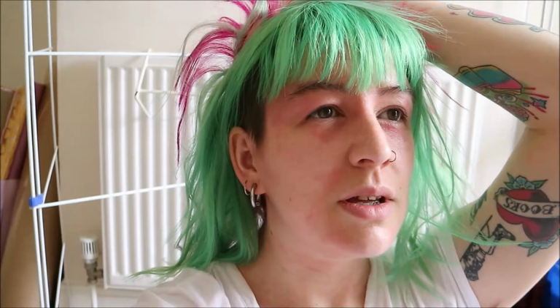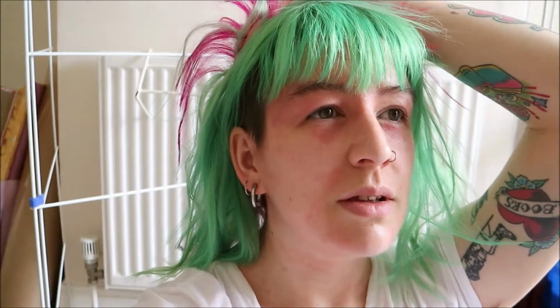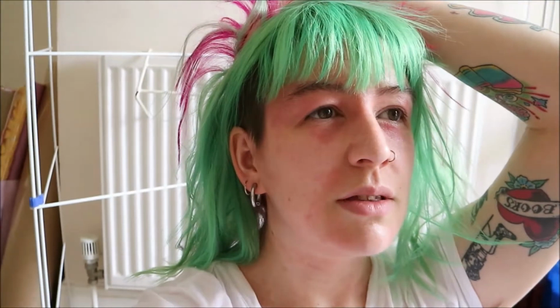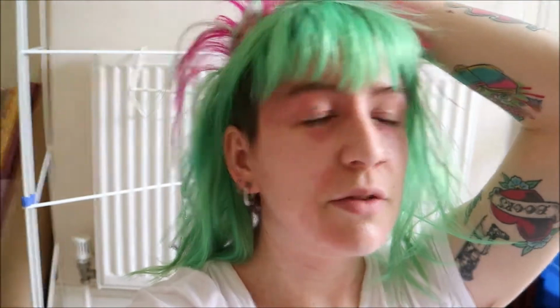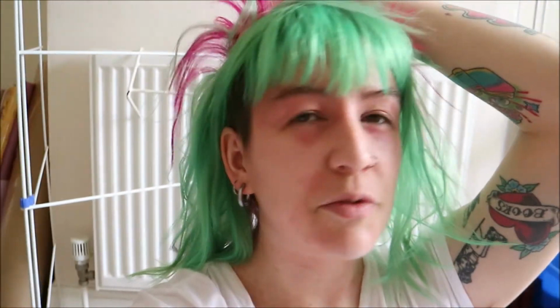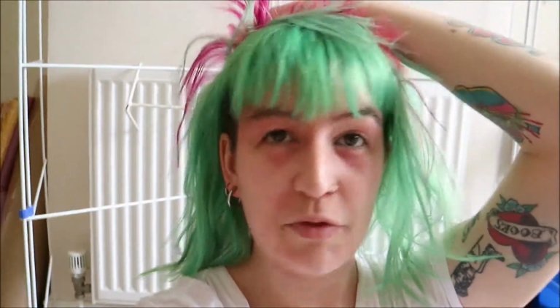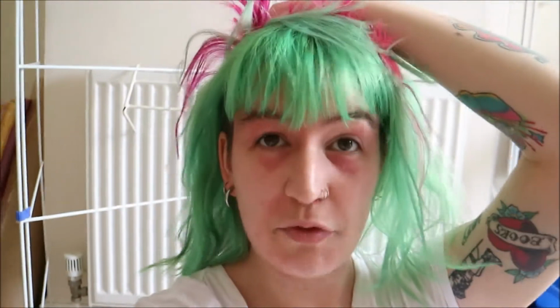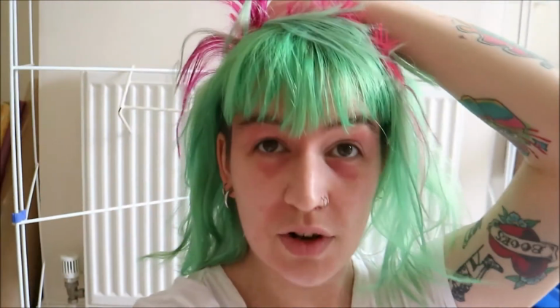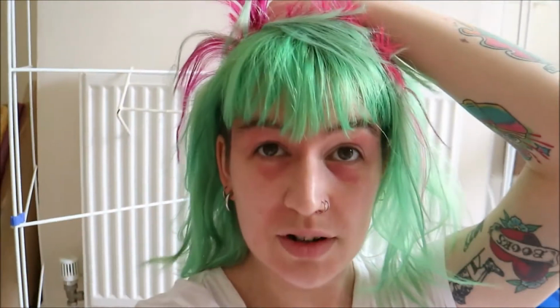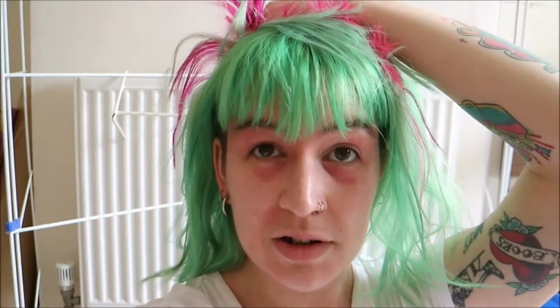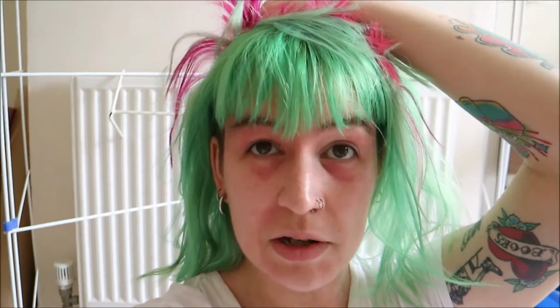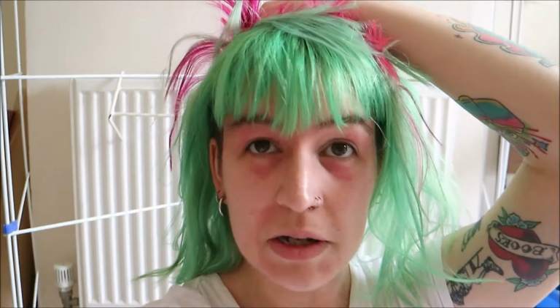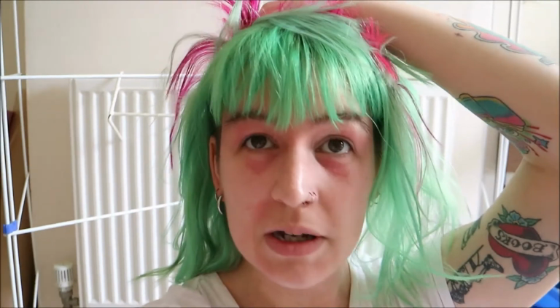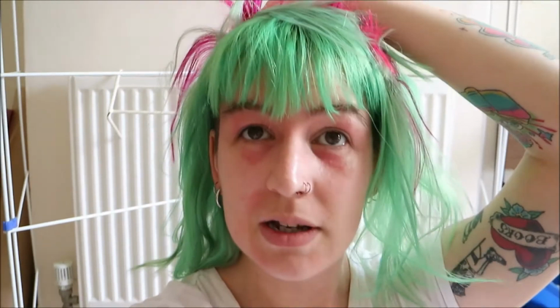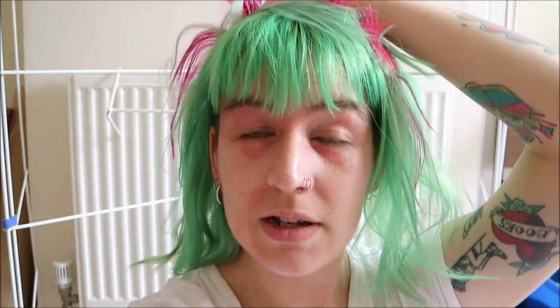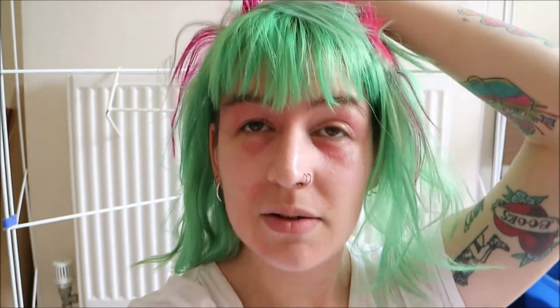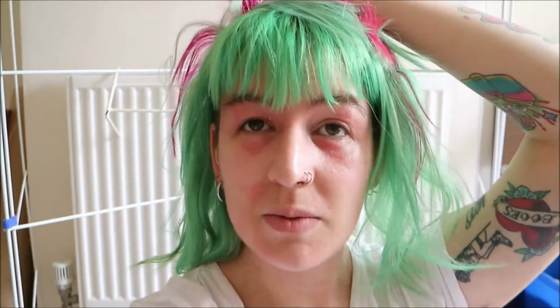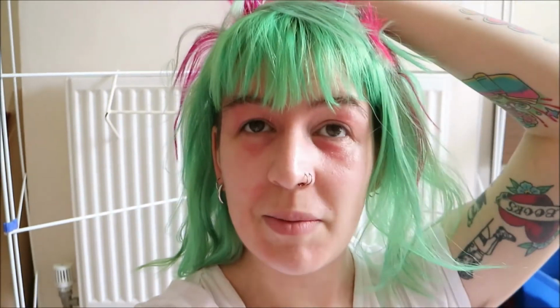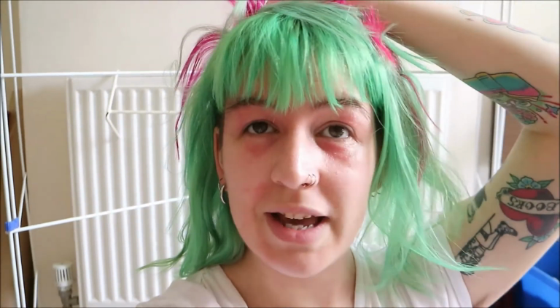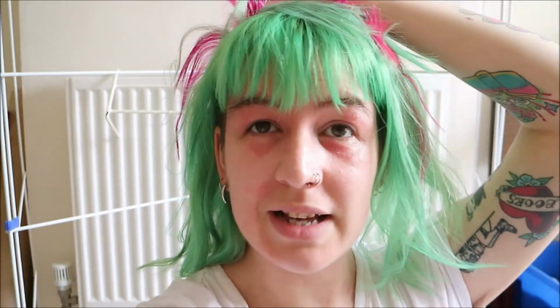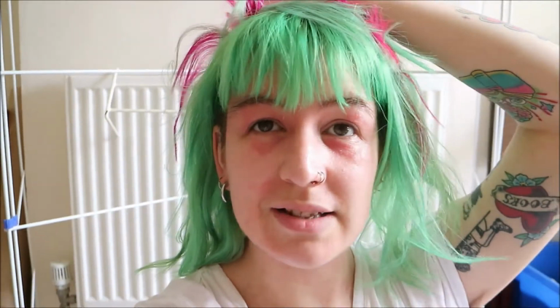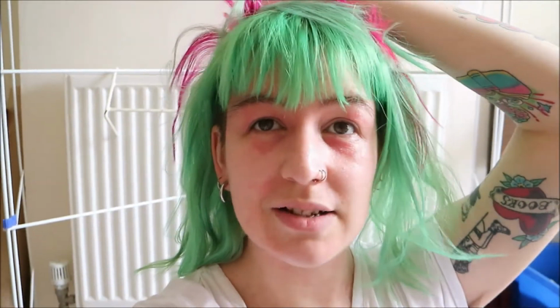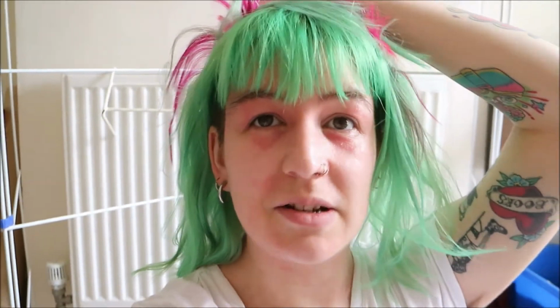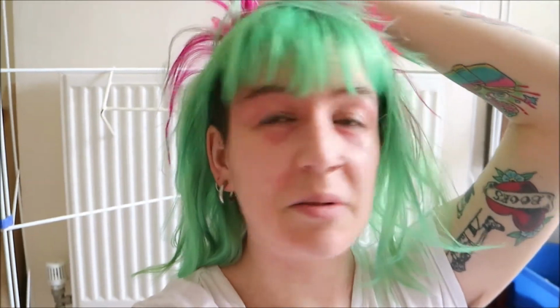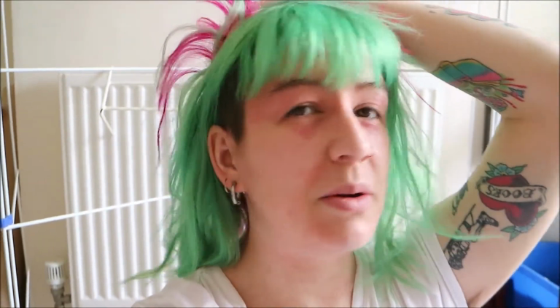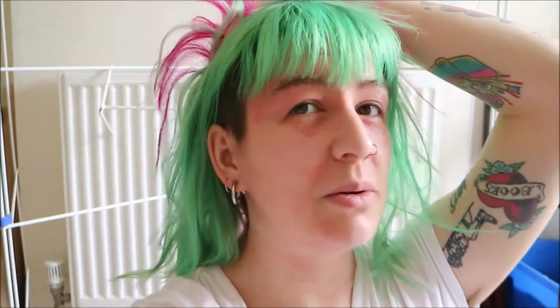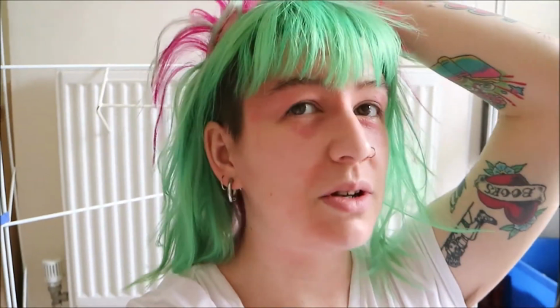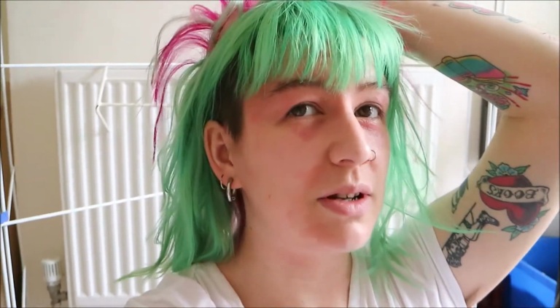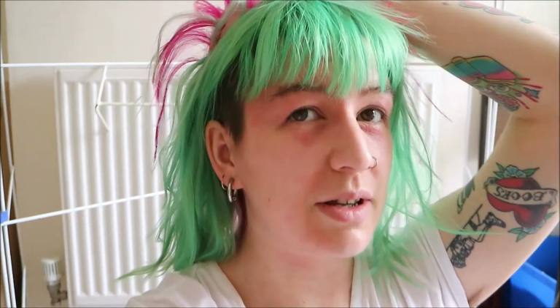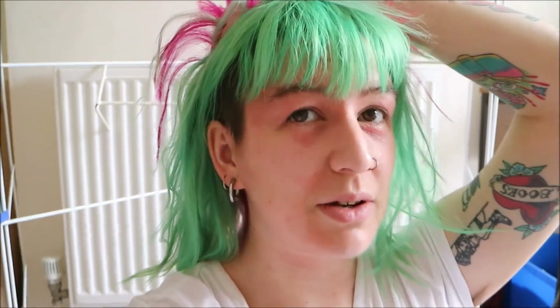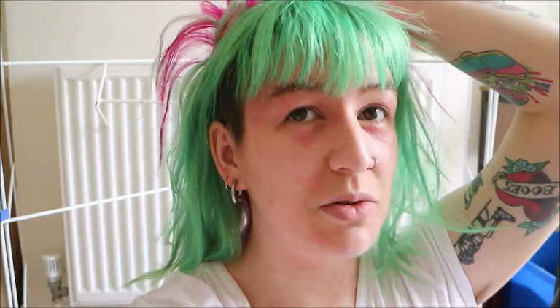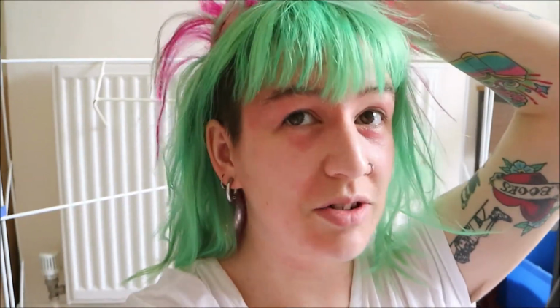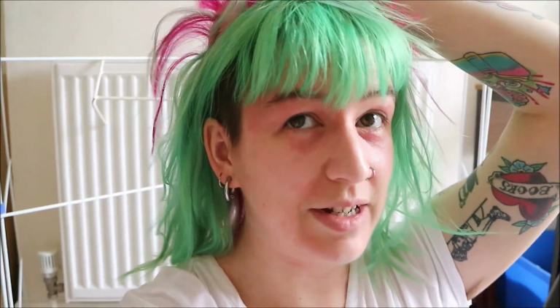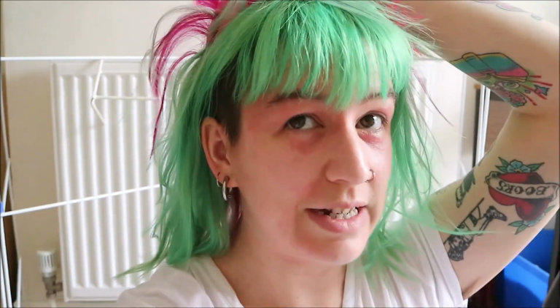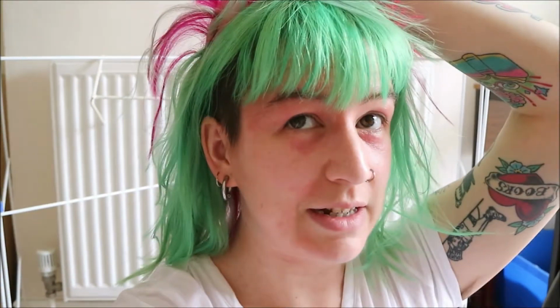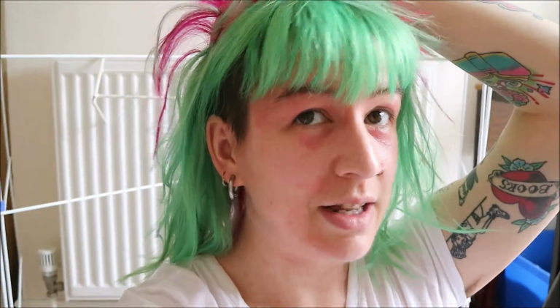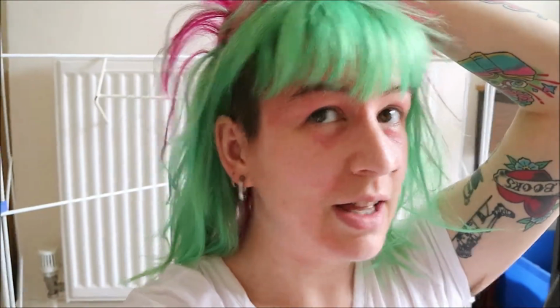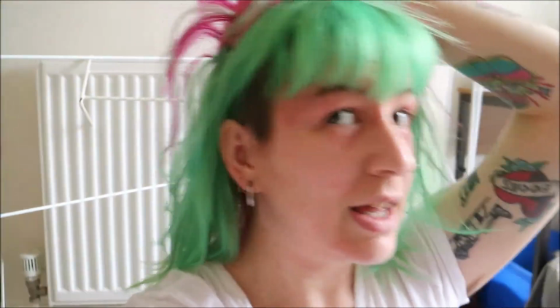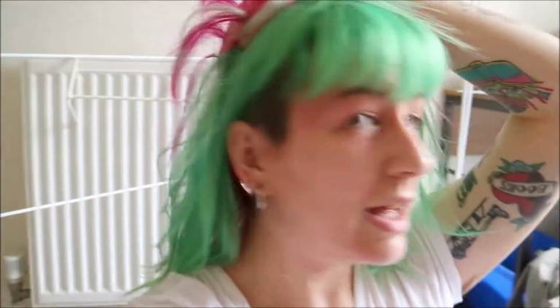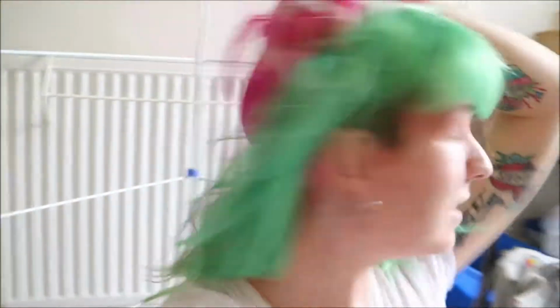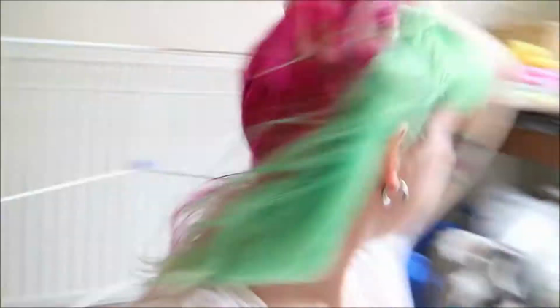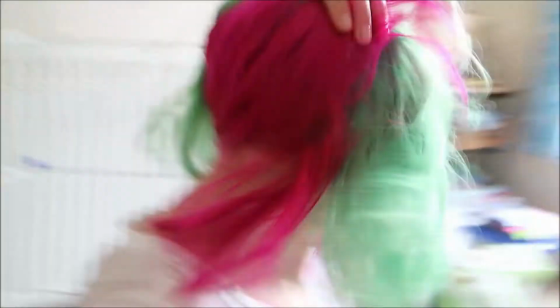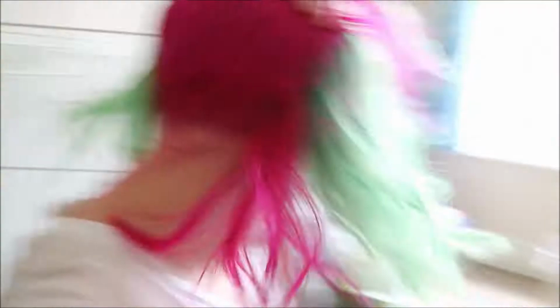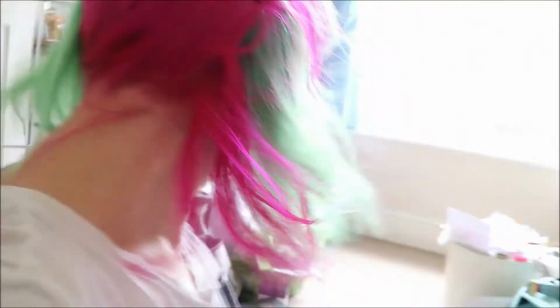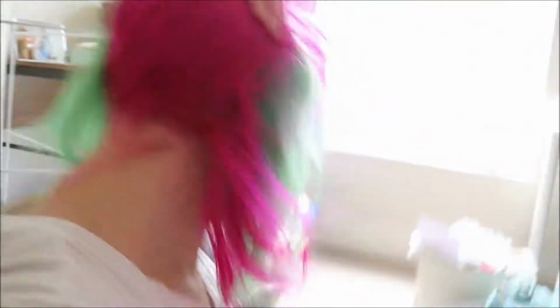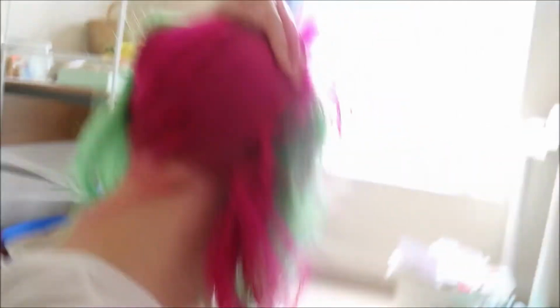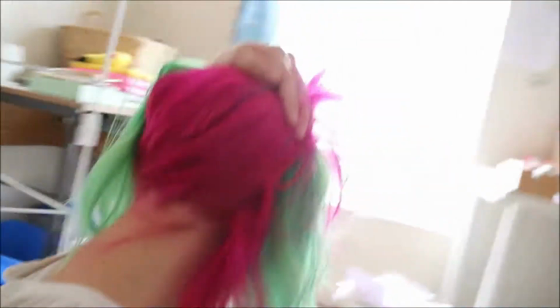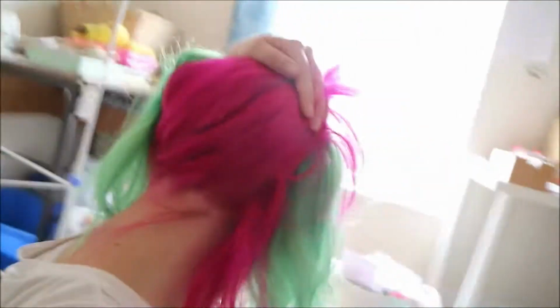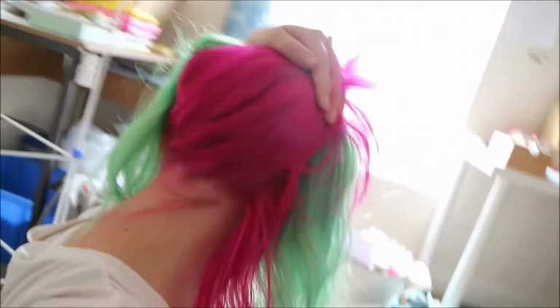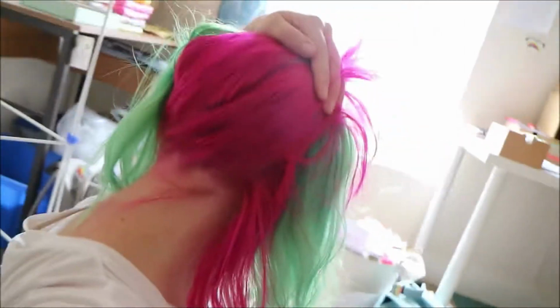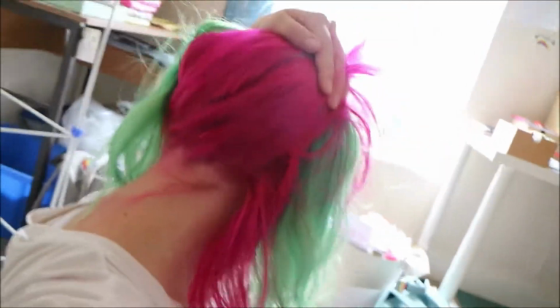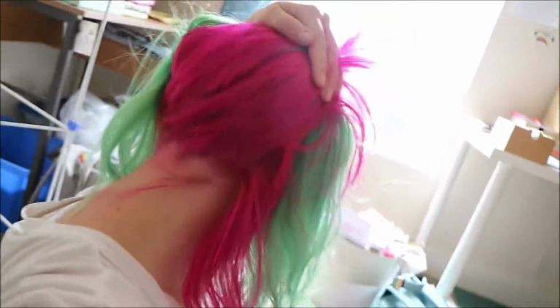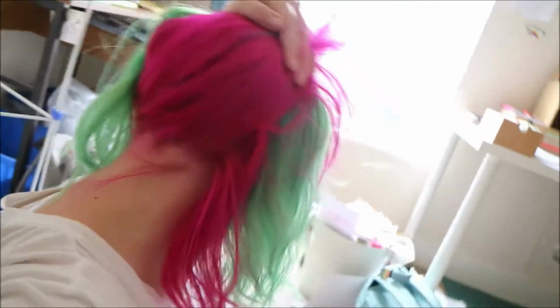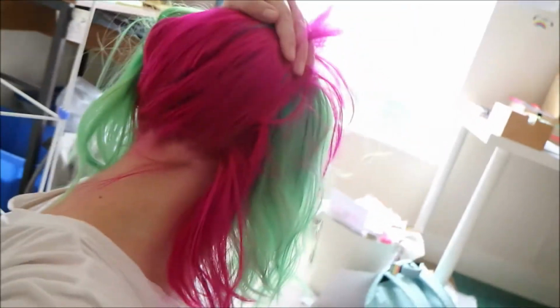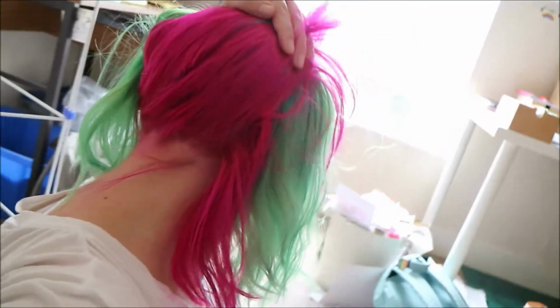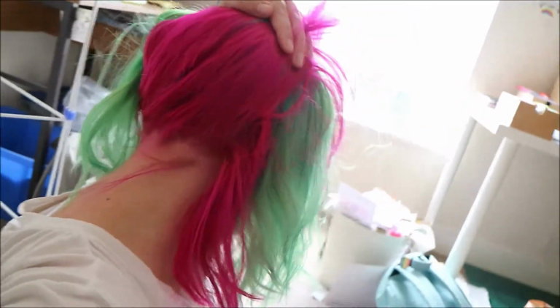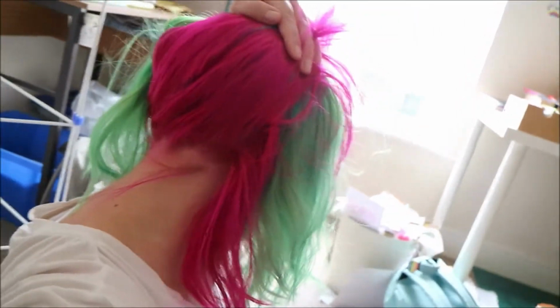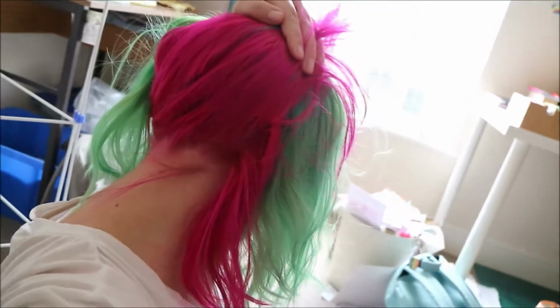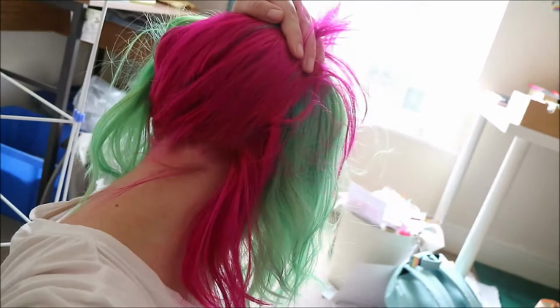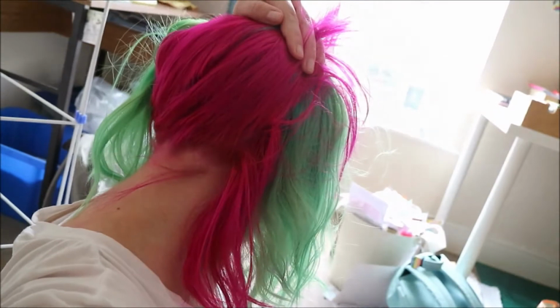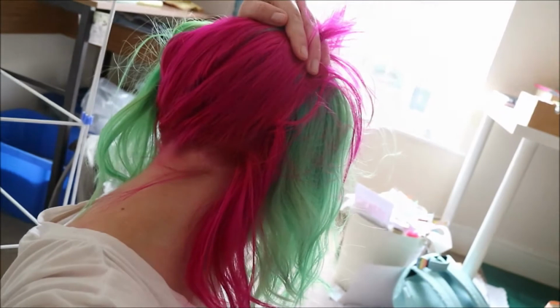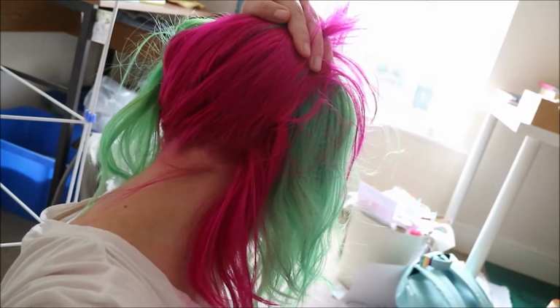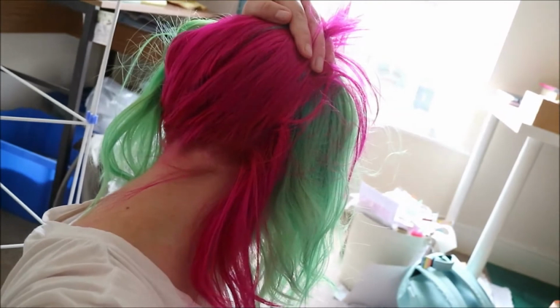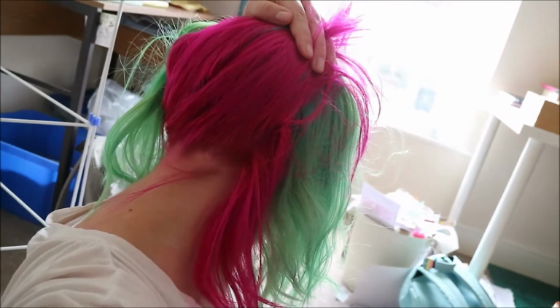From the front where my hair's tied up it will look all green, and then from the back it will look all pink.